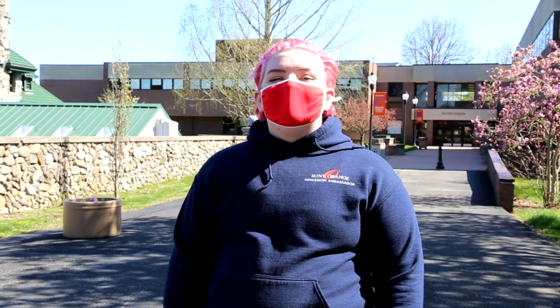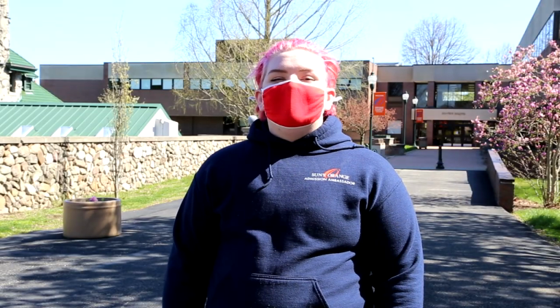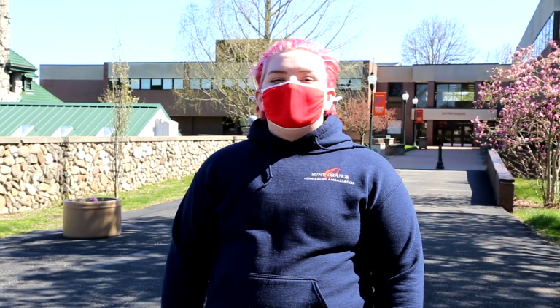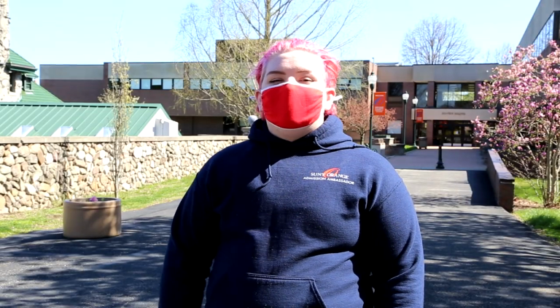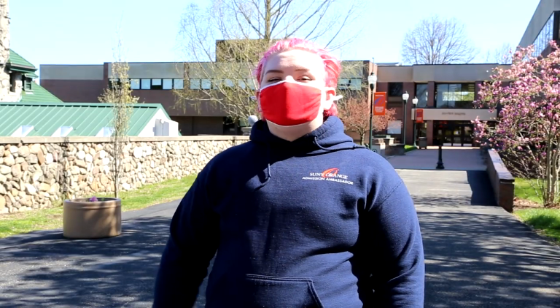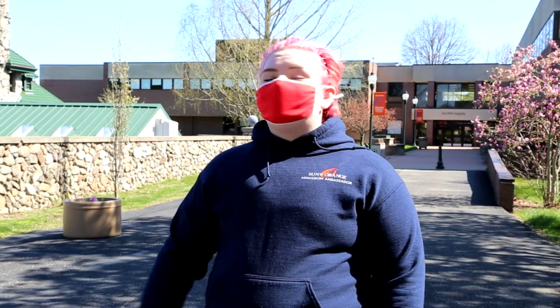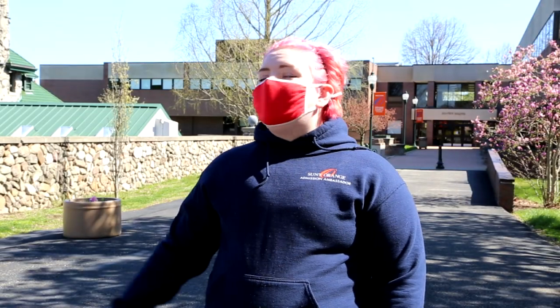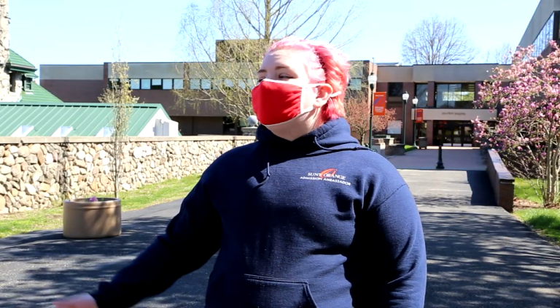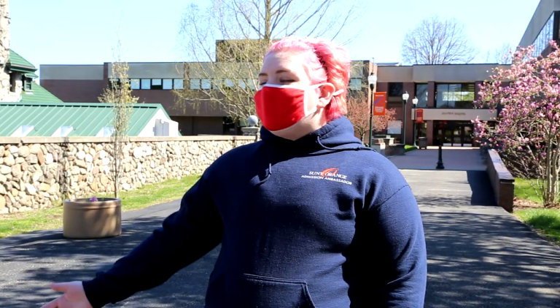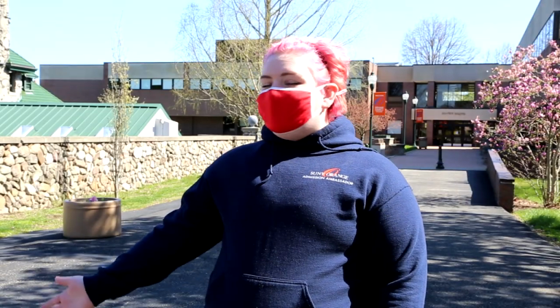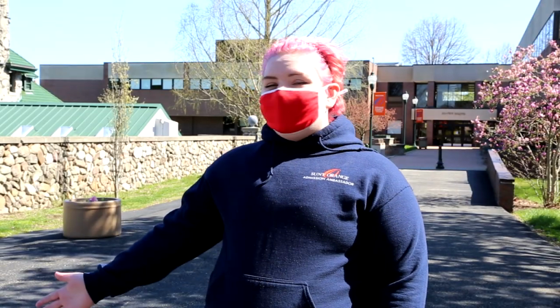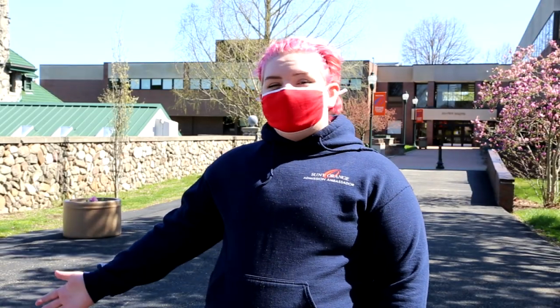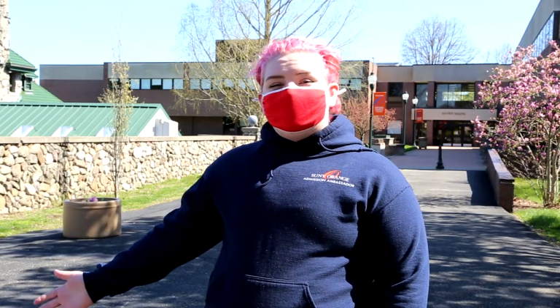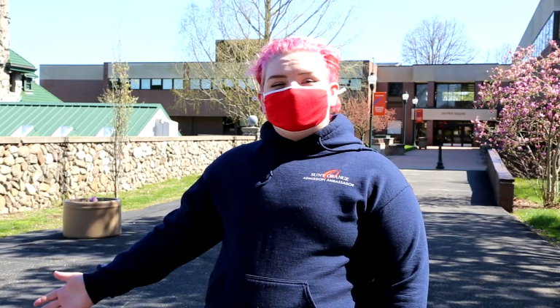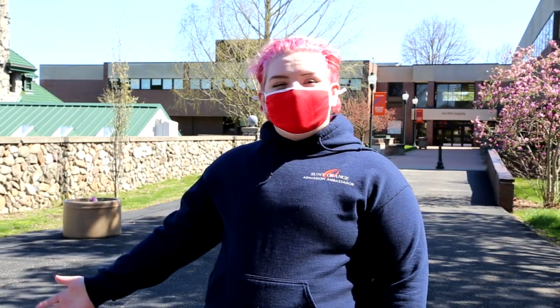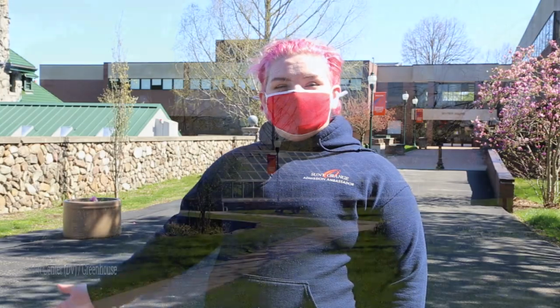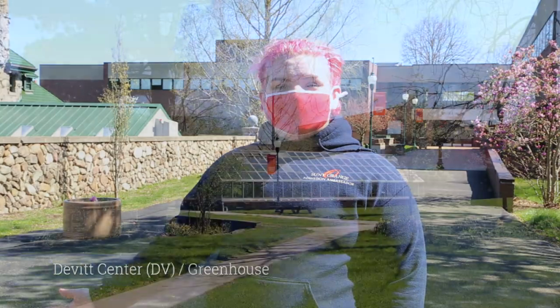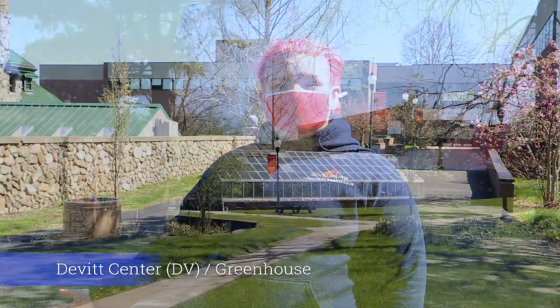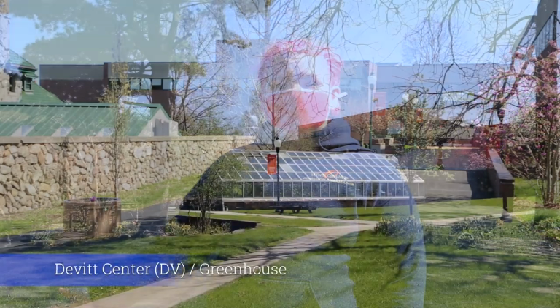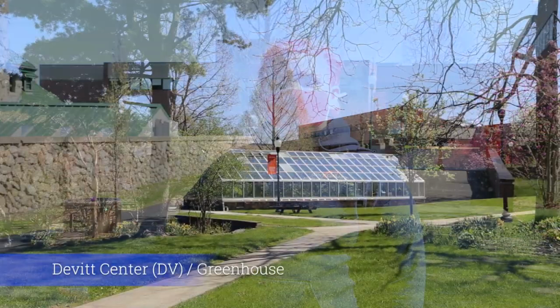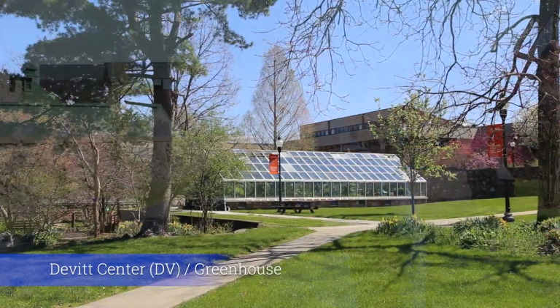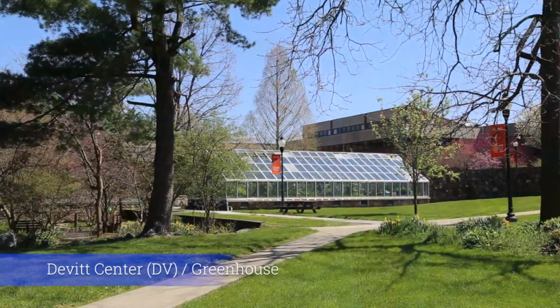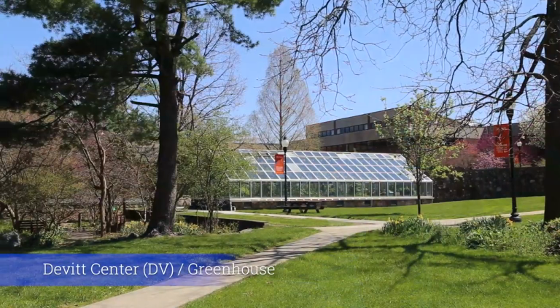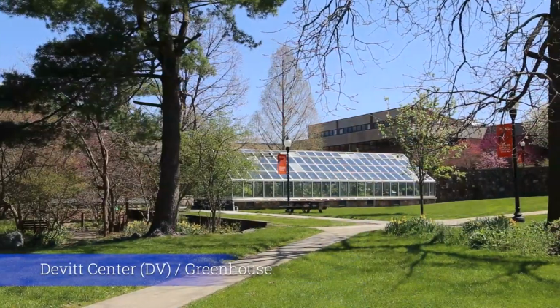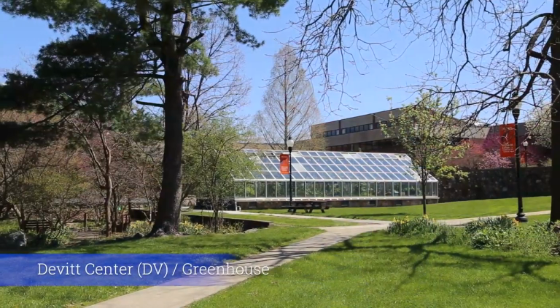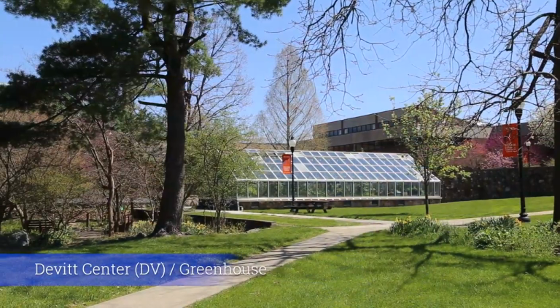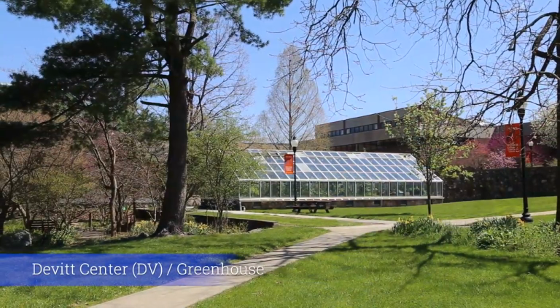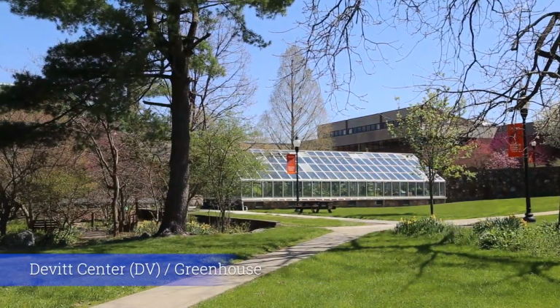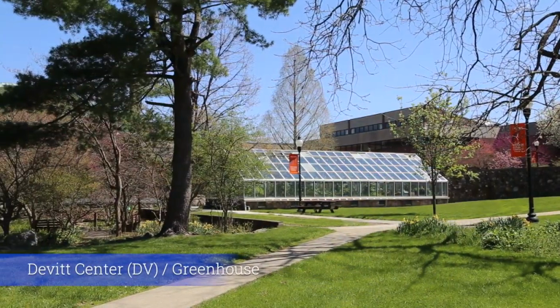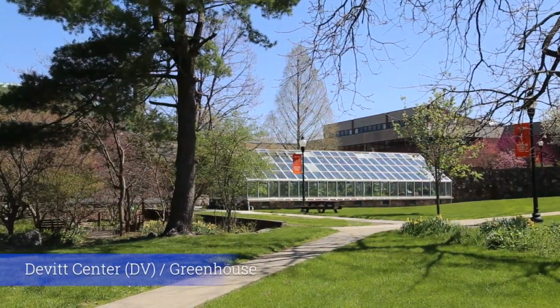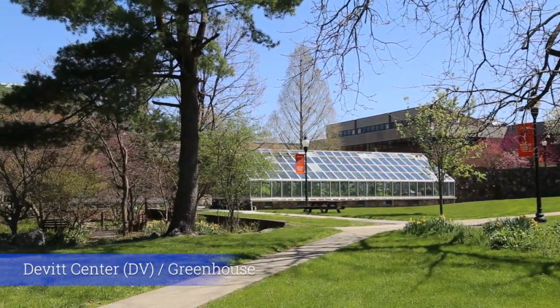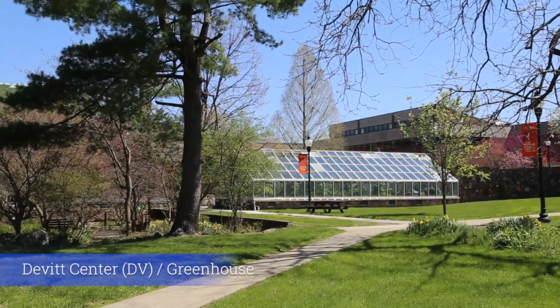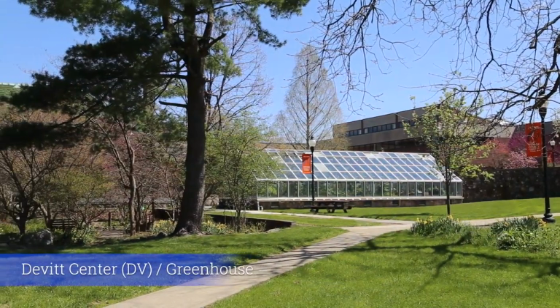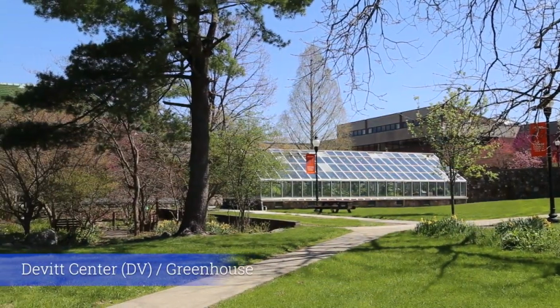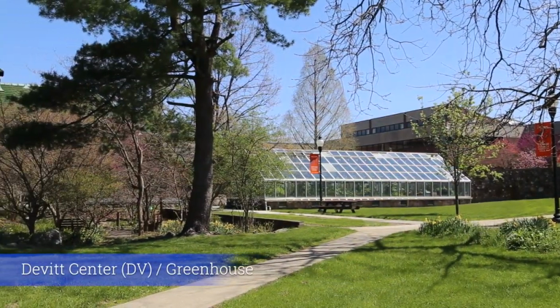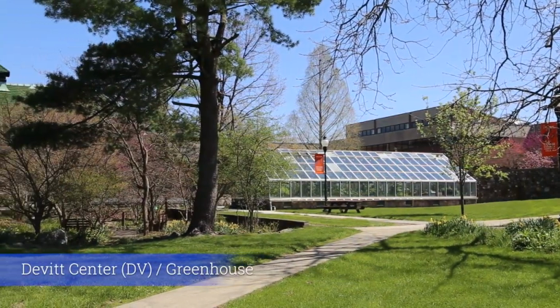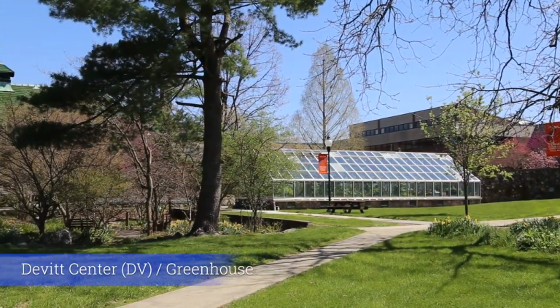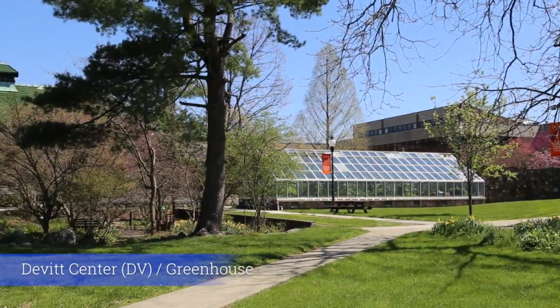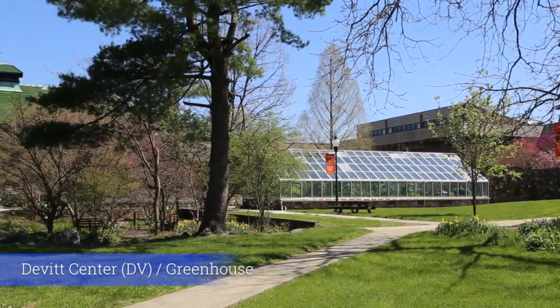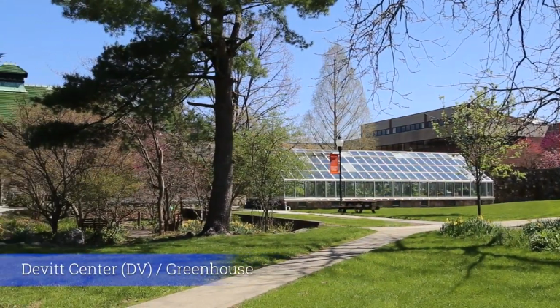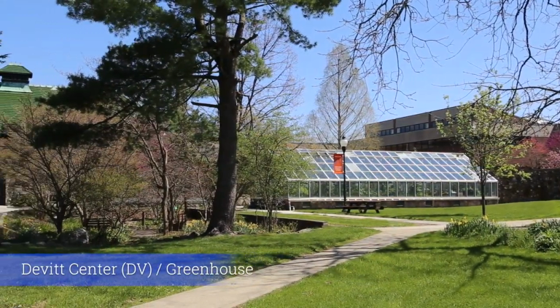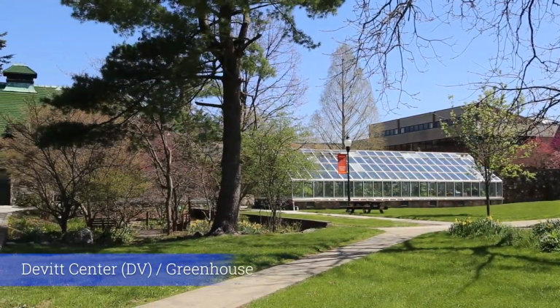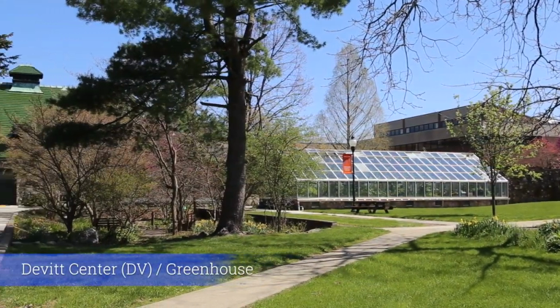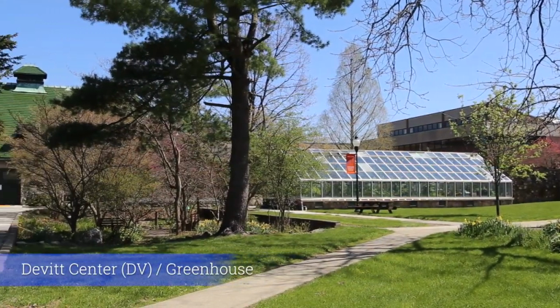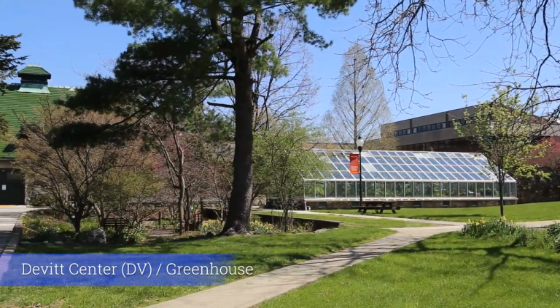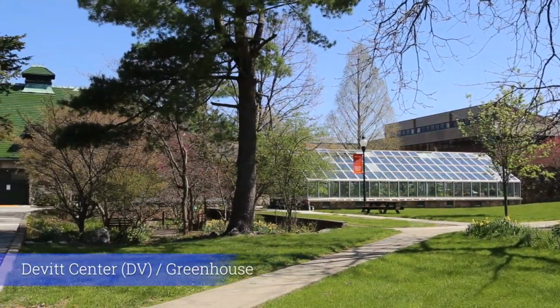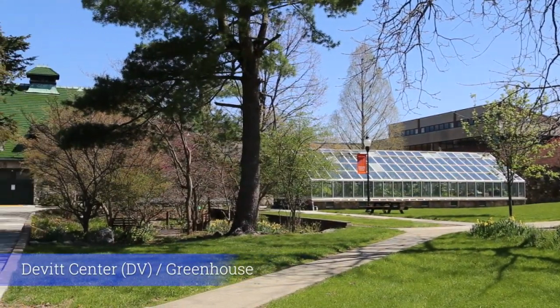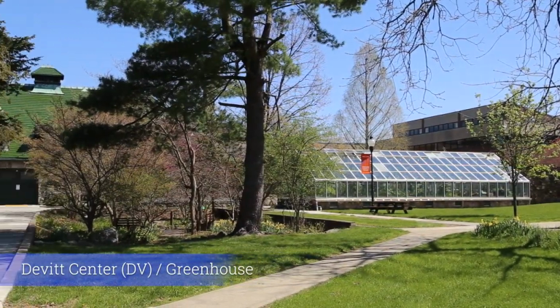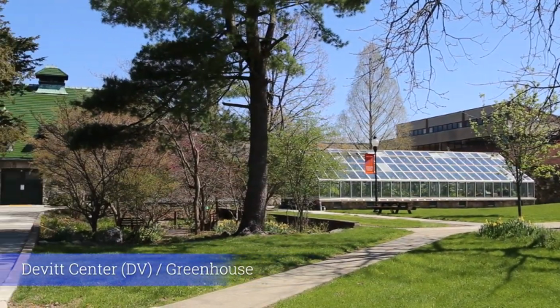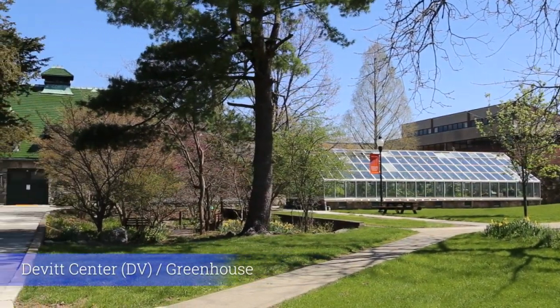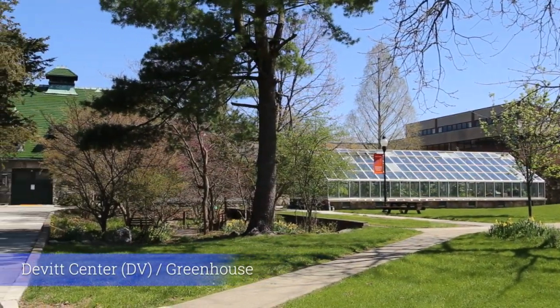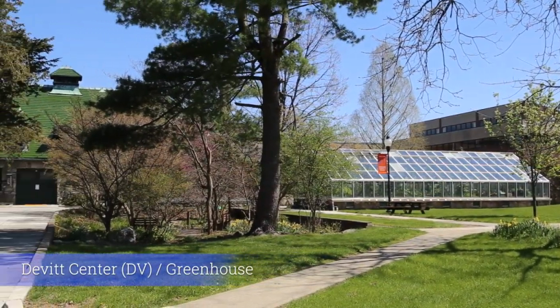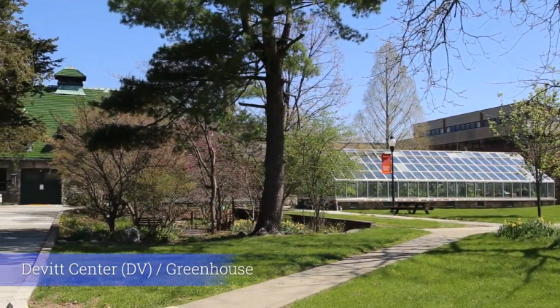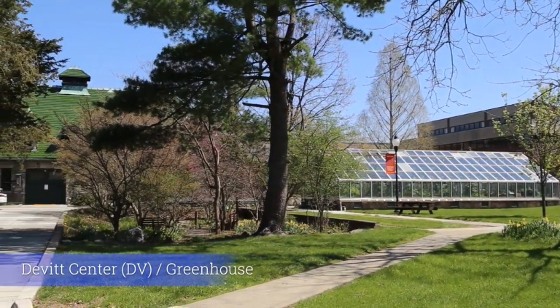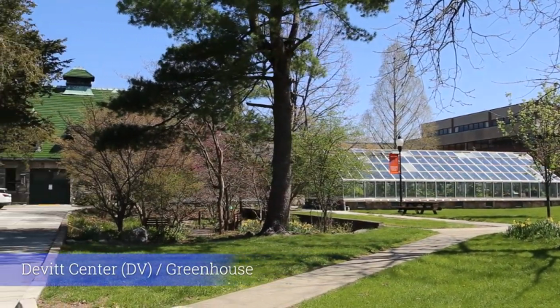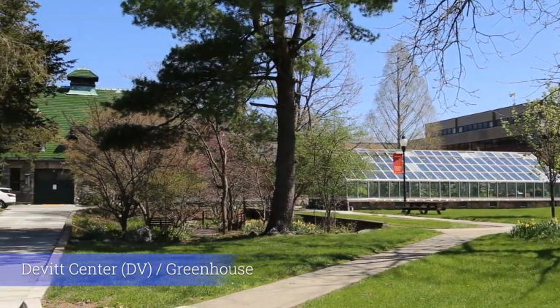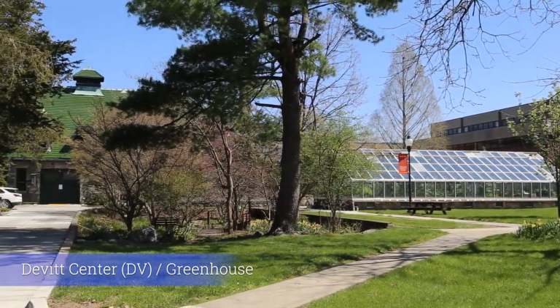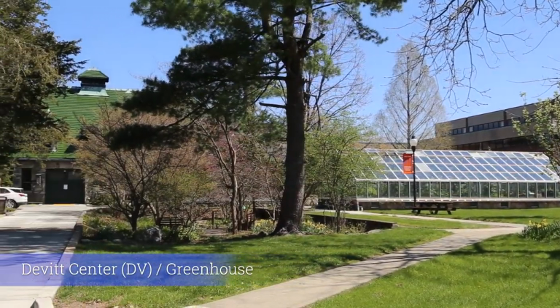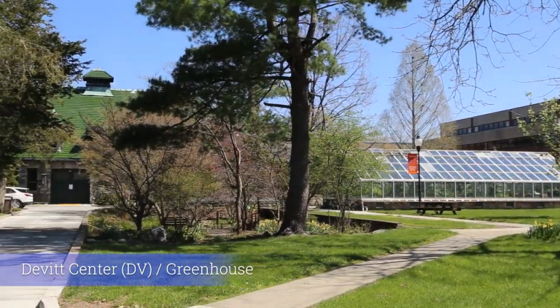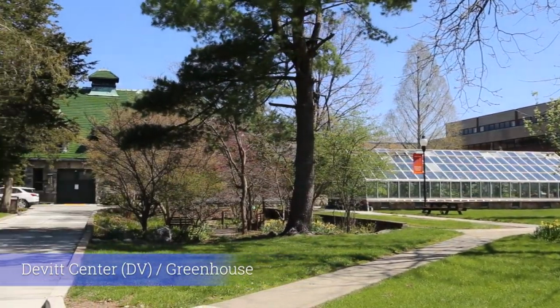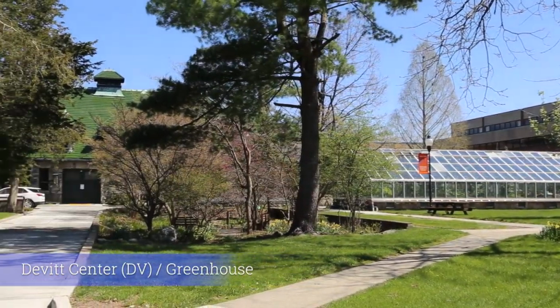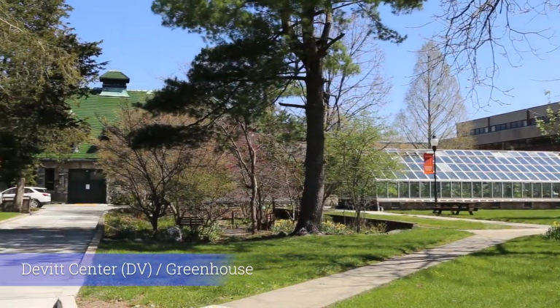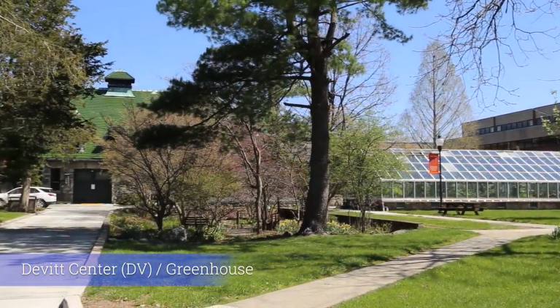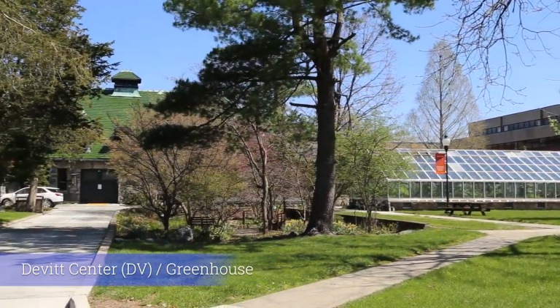And to my right is the Devitt Center and our Greenhouse, which were original to the estate and are now part of our conservation efforts.